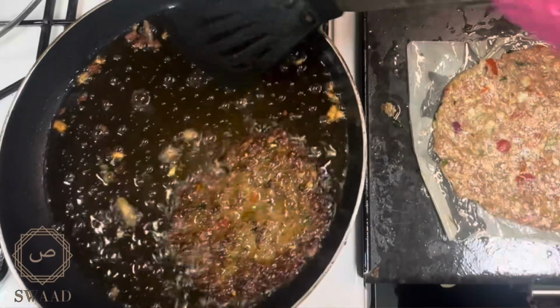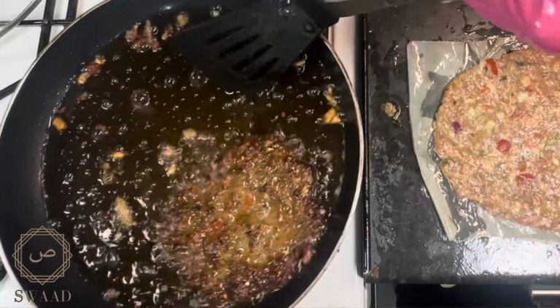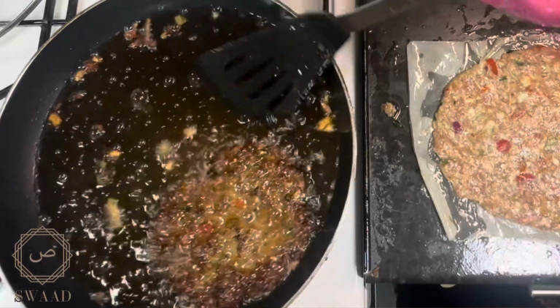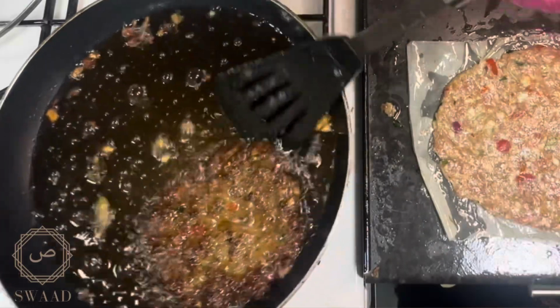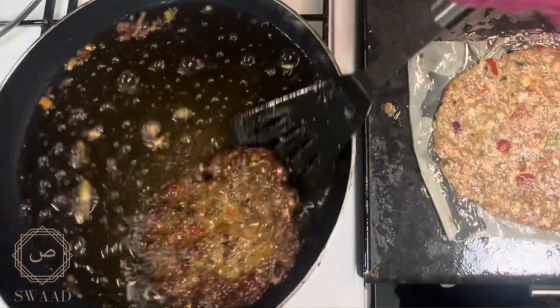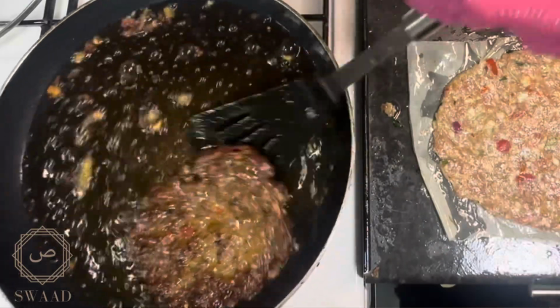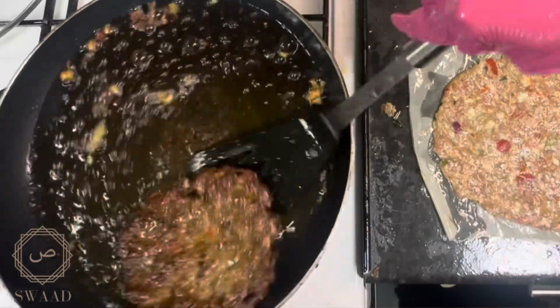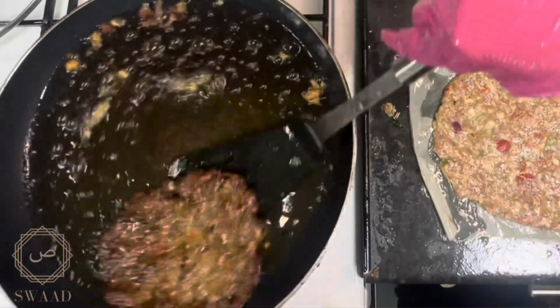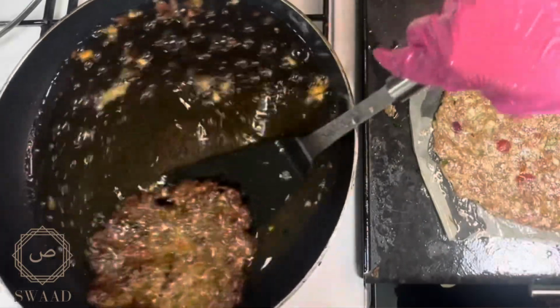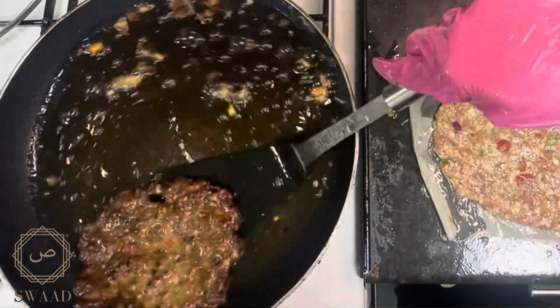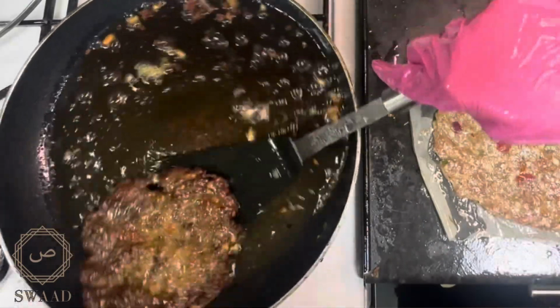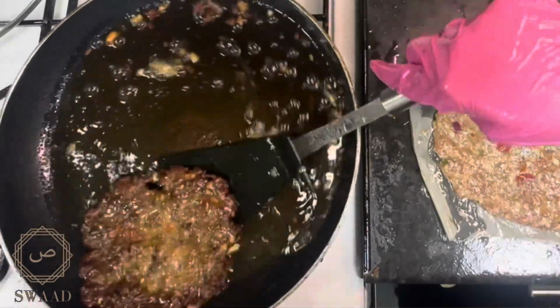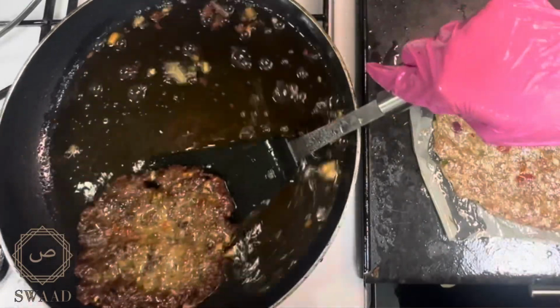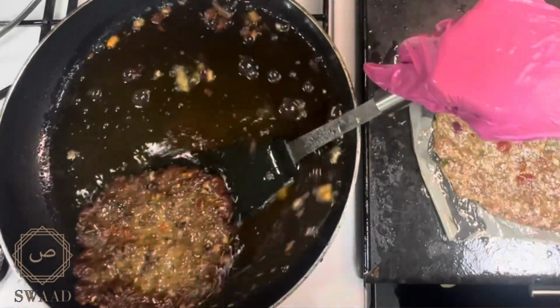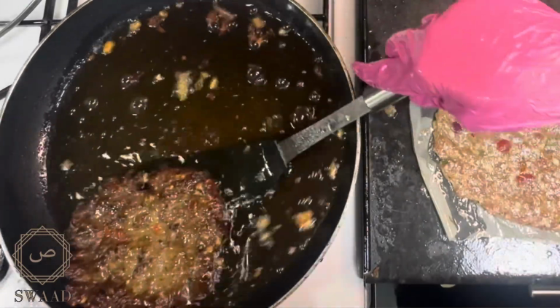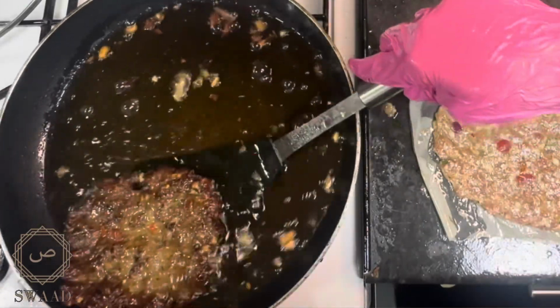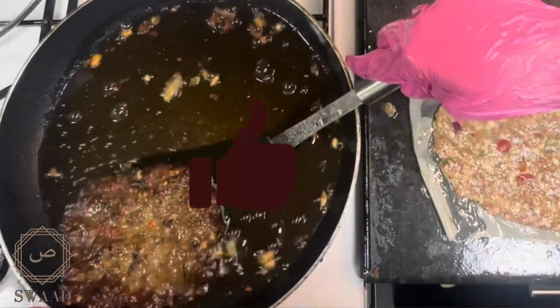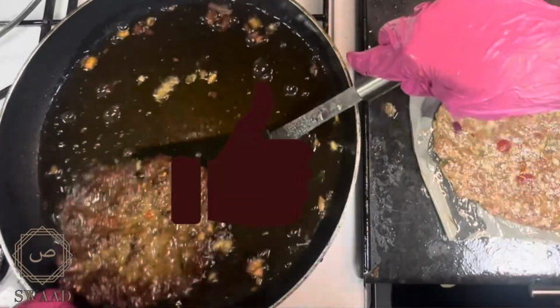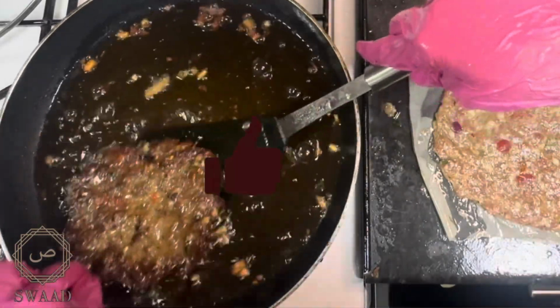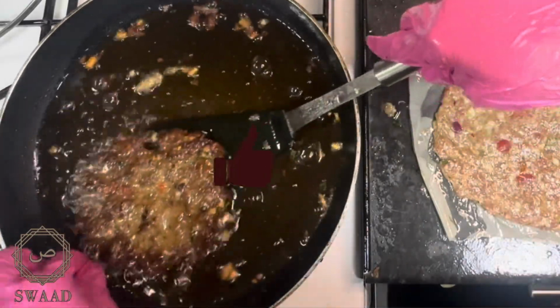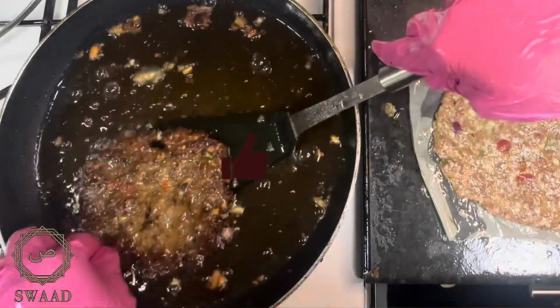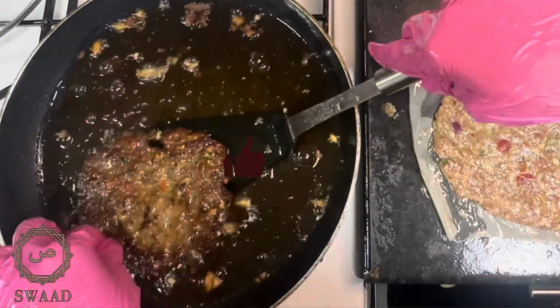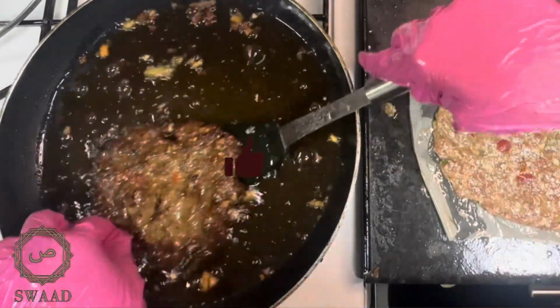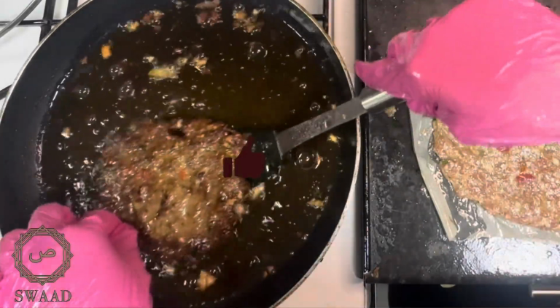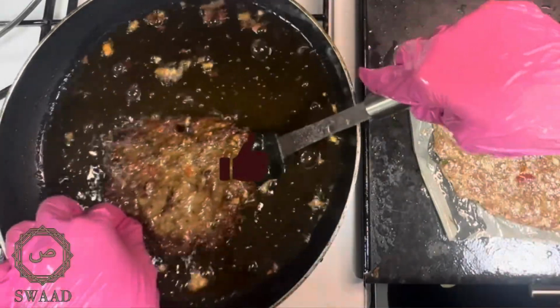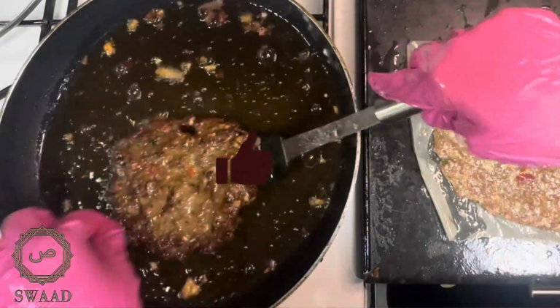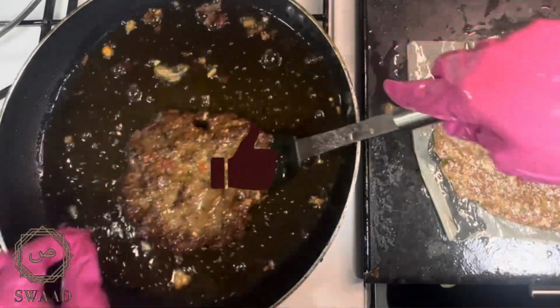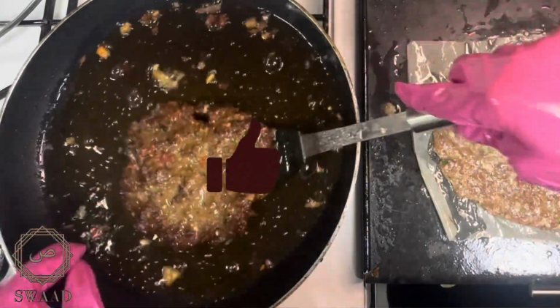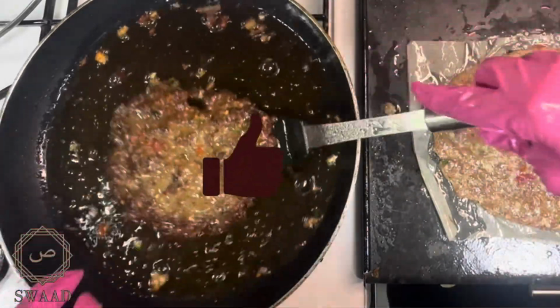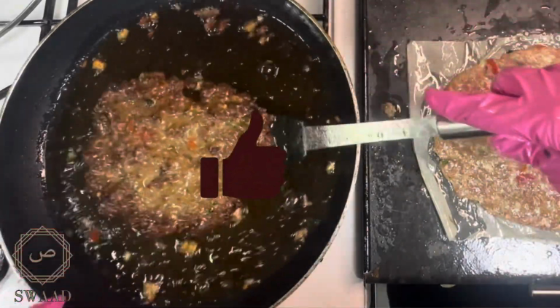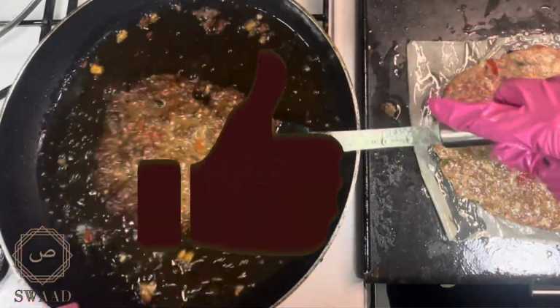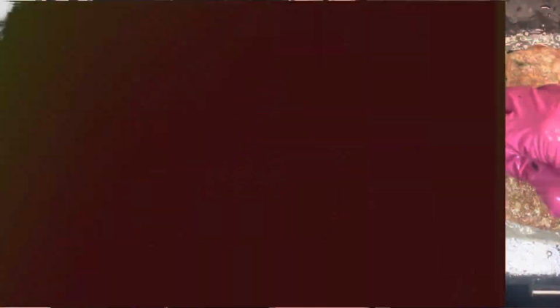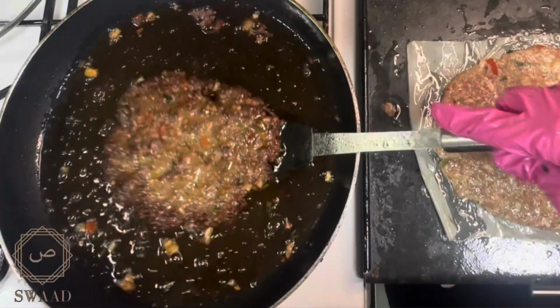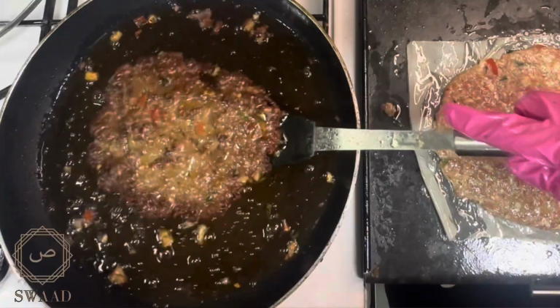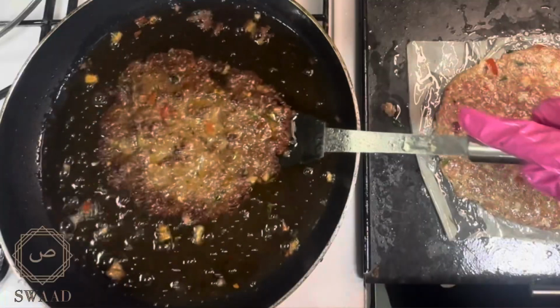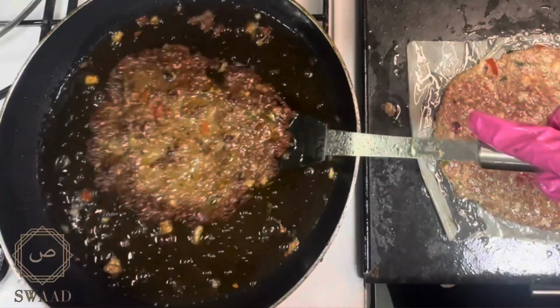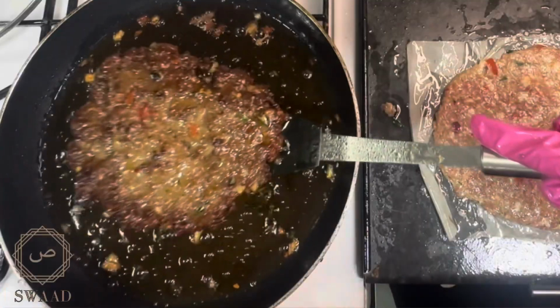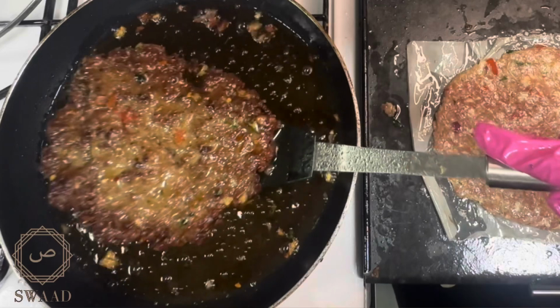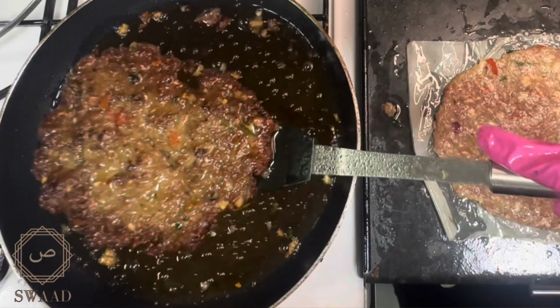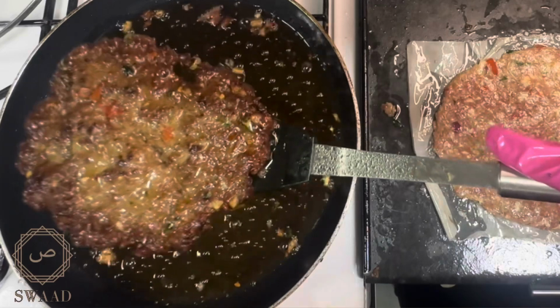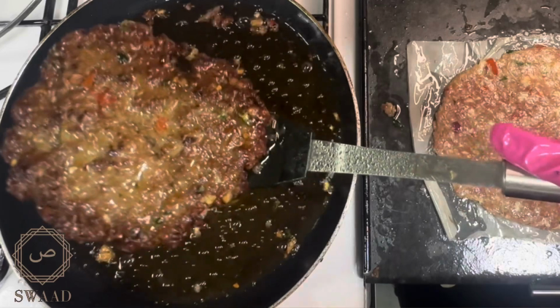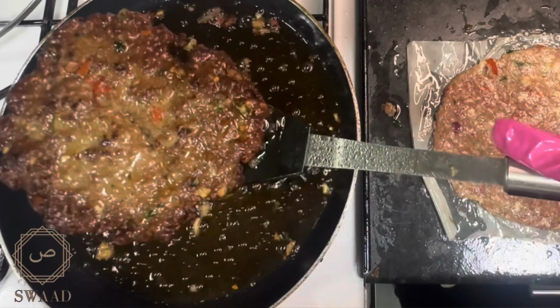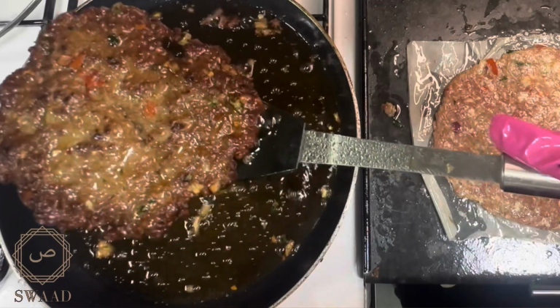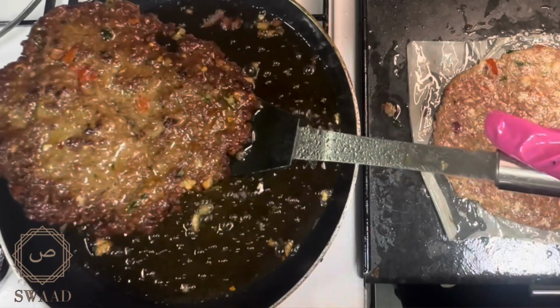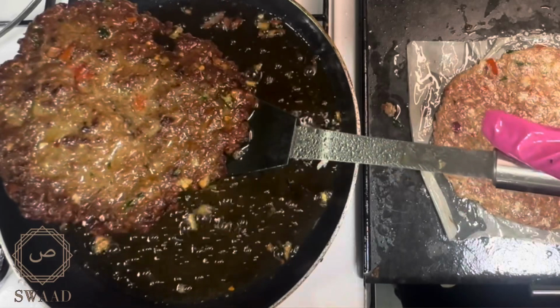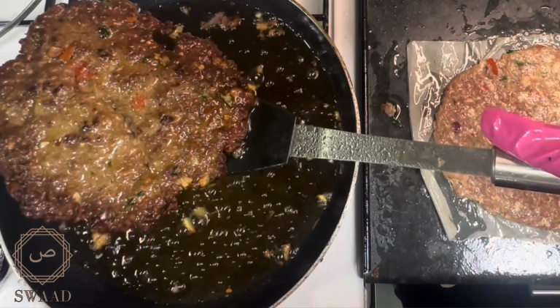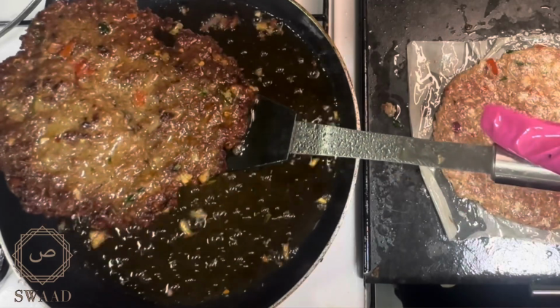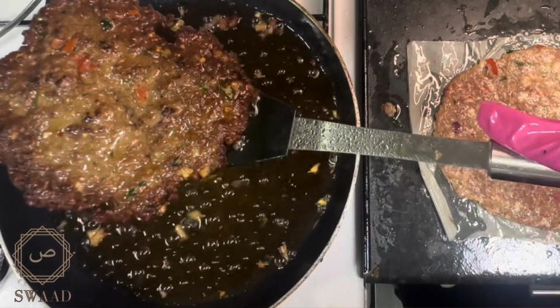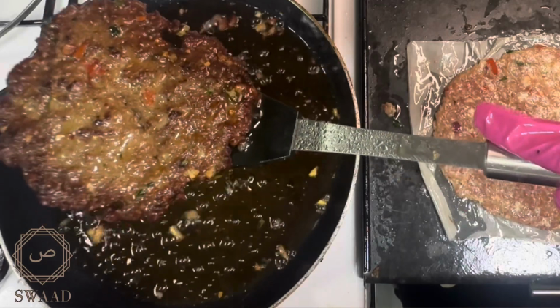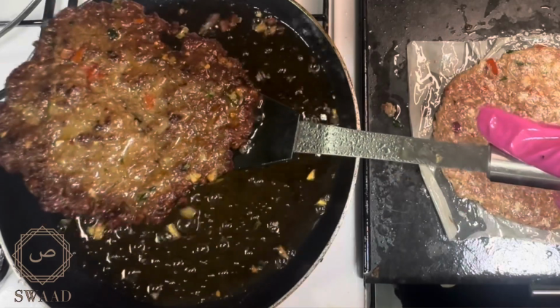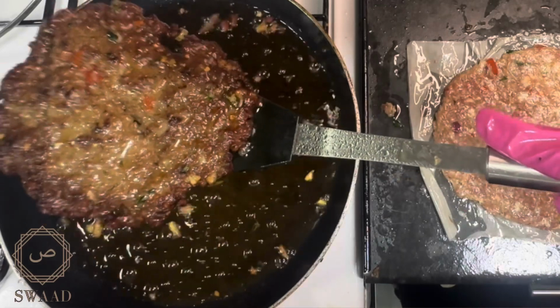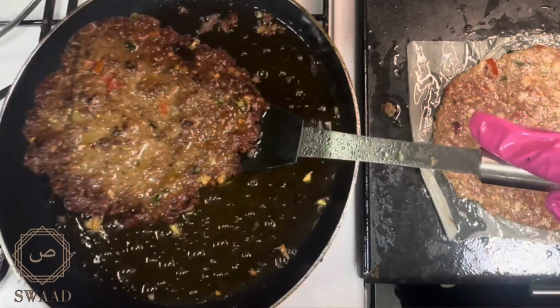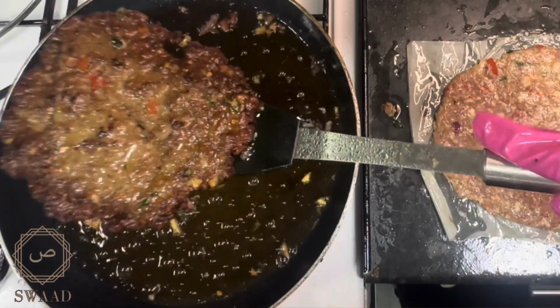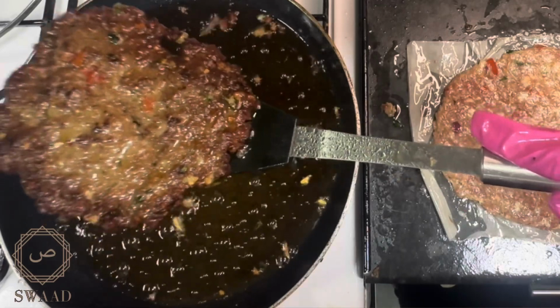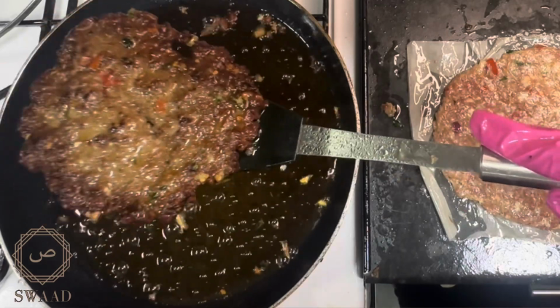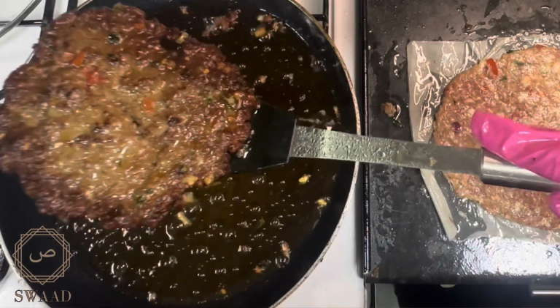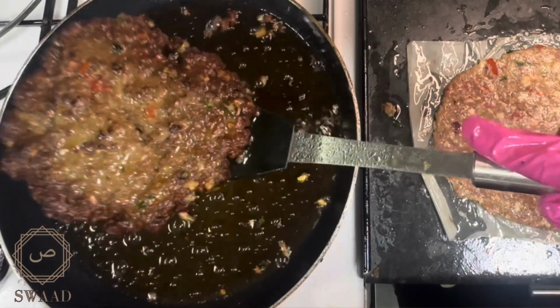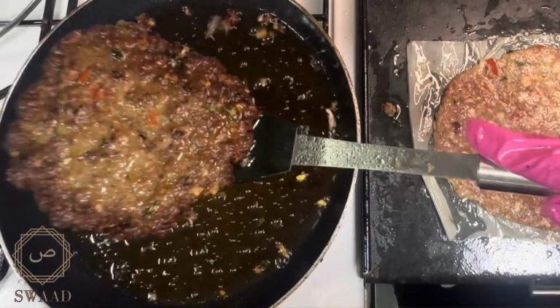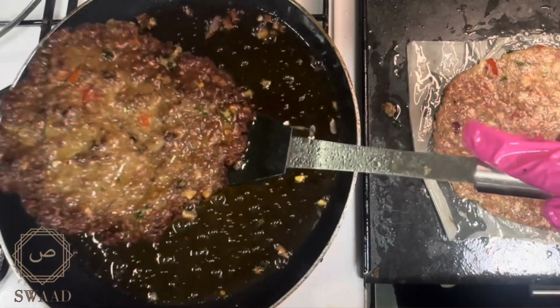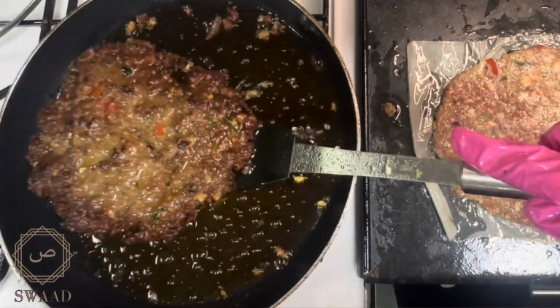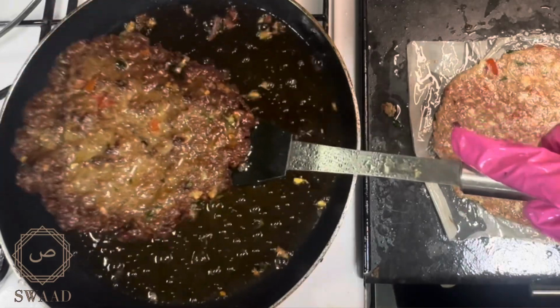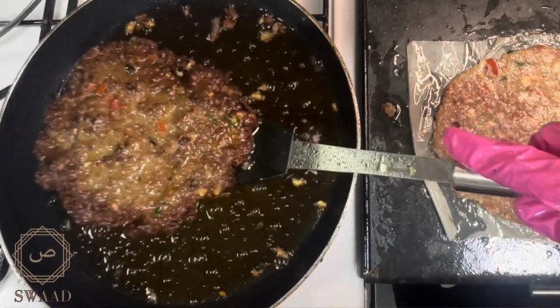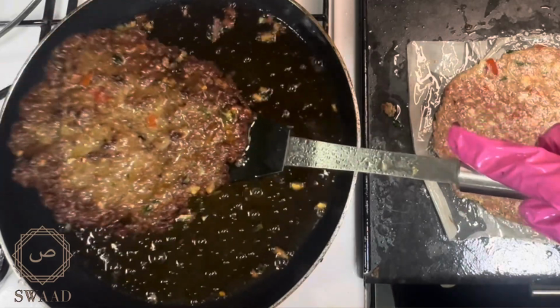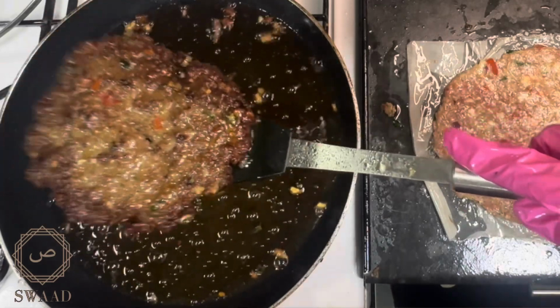And we're all done. That was my quick and easy way to make chapli kebabs. I hope you enjoyed this recipe. If you did, give me a thumbs up. Thanks guys, till next time.